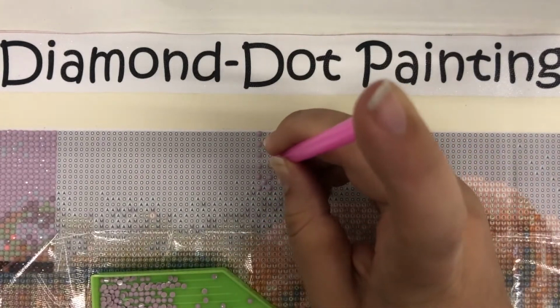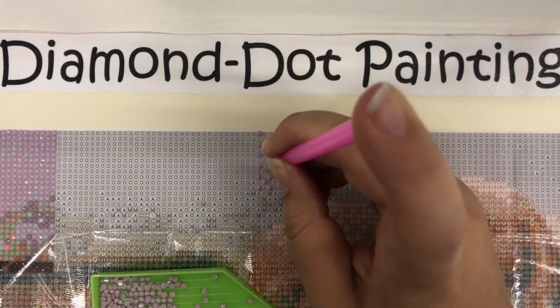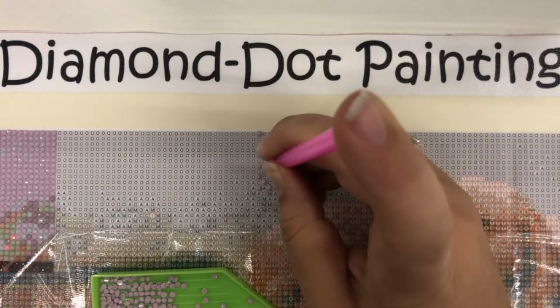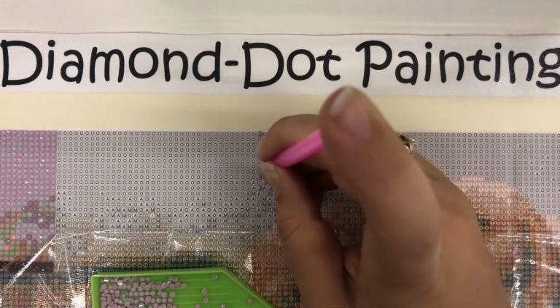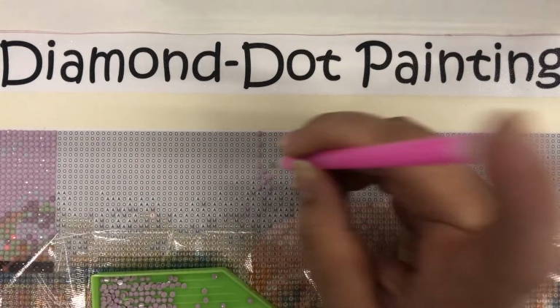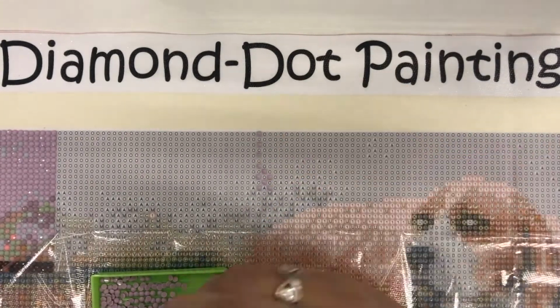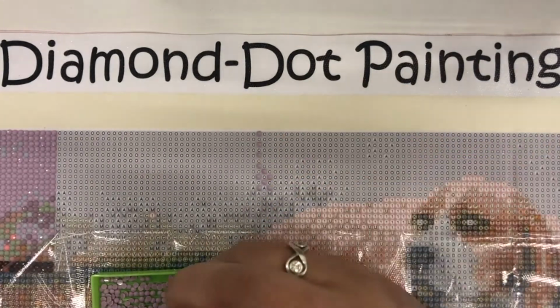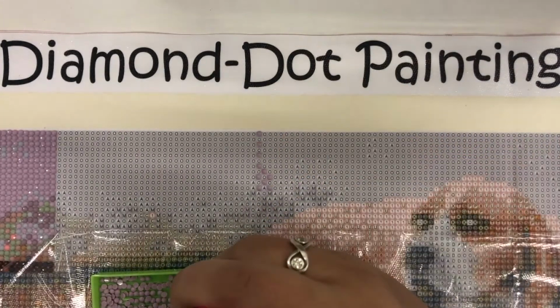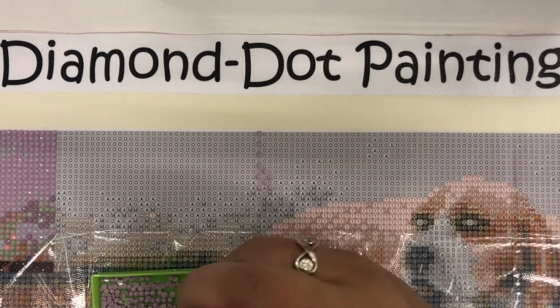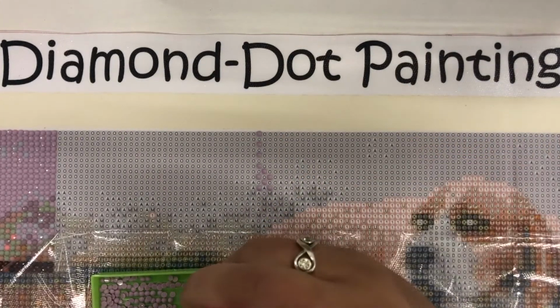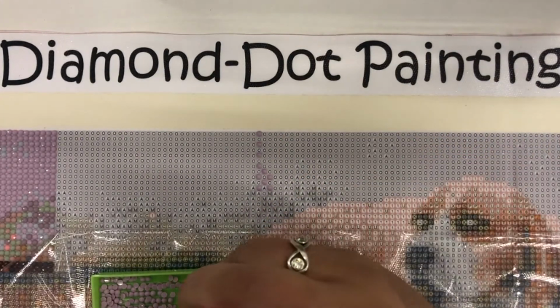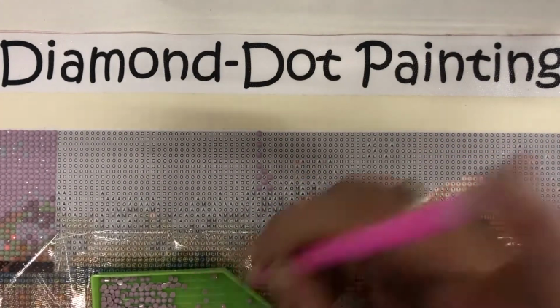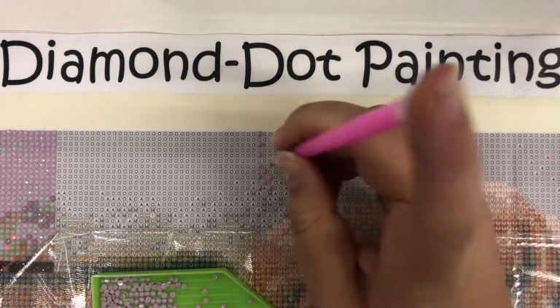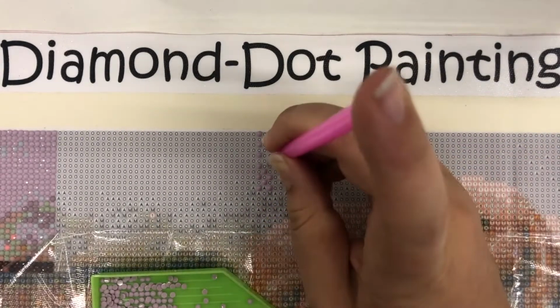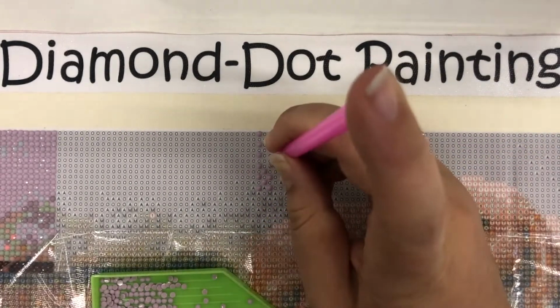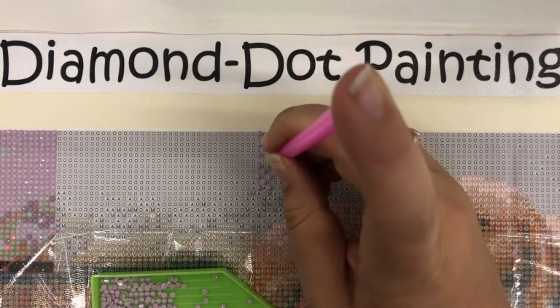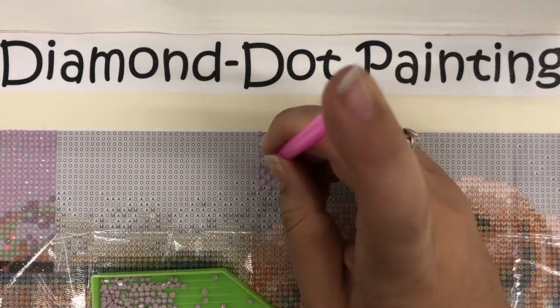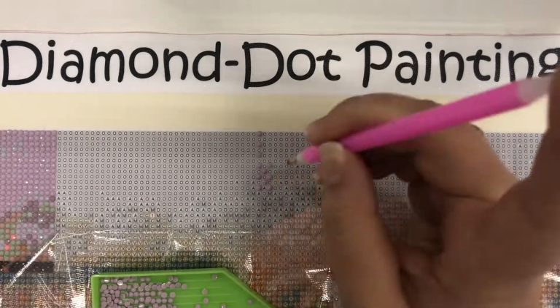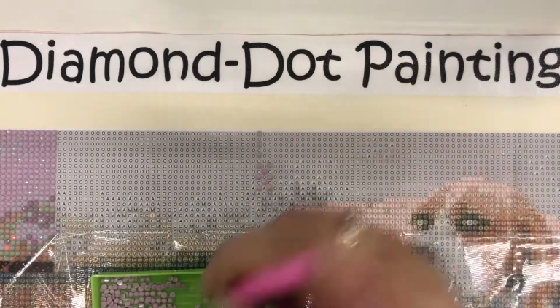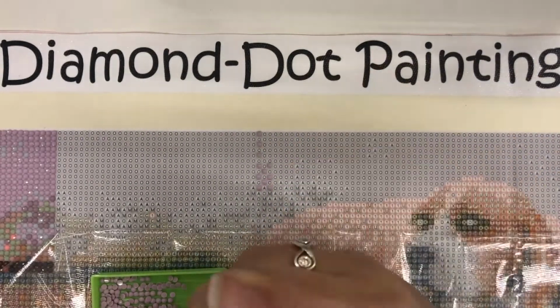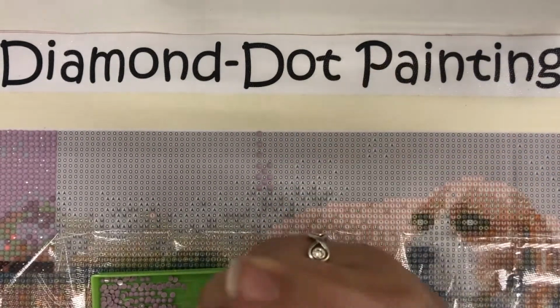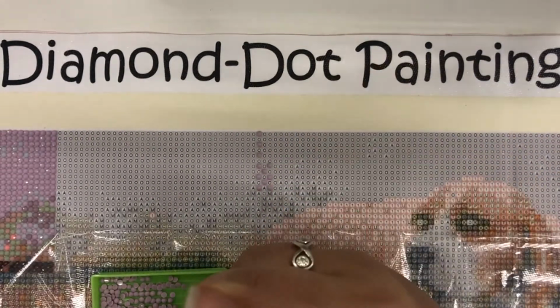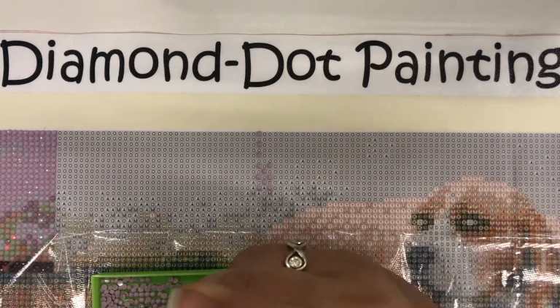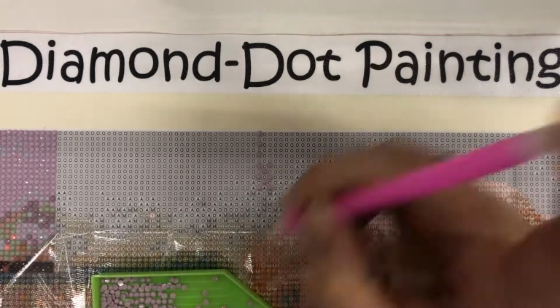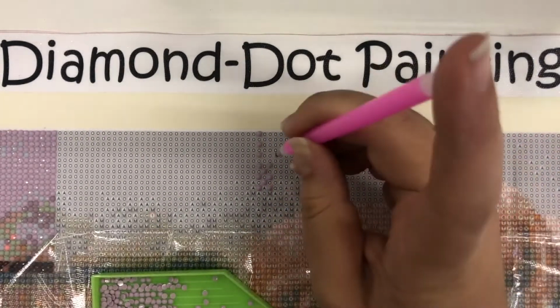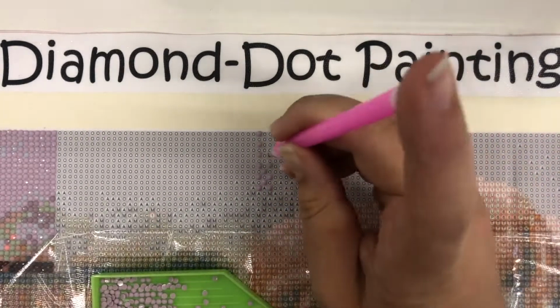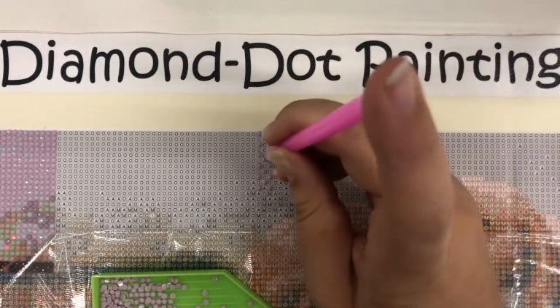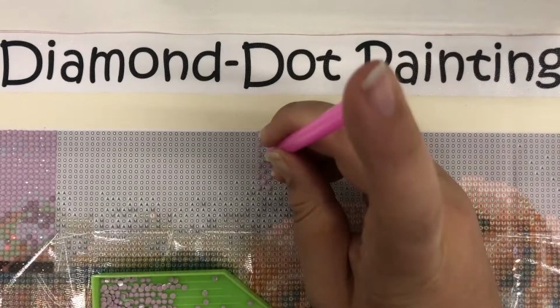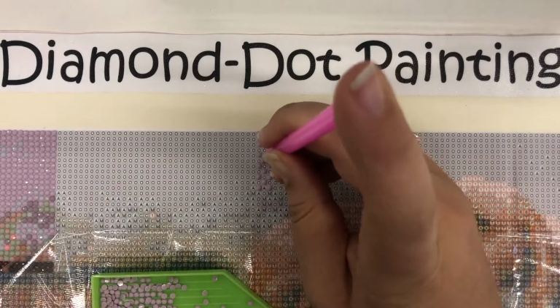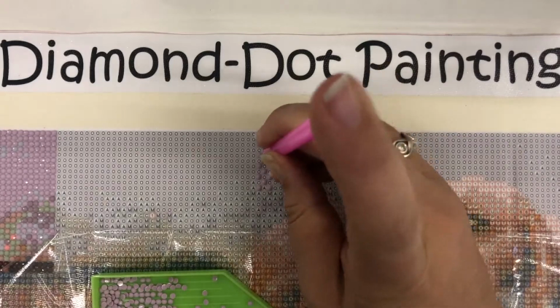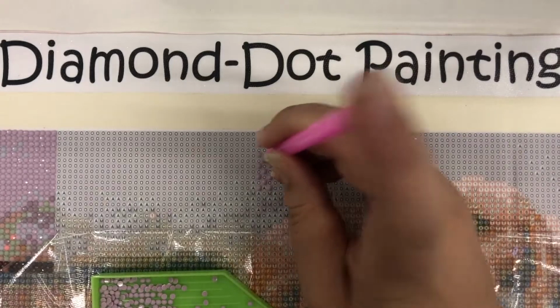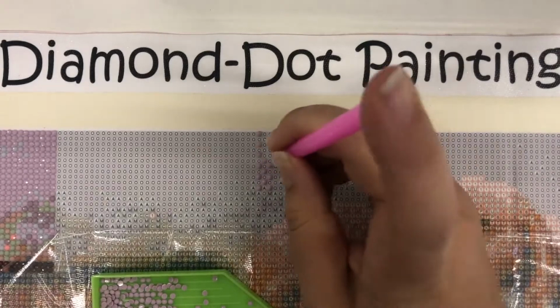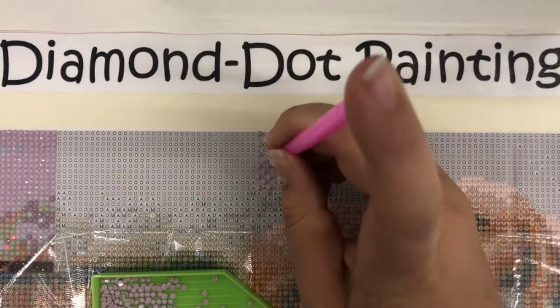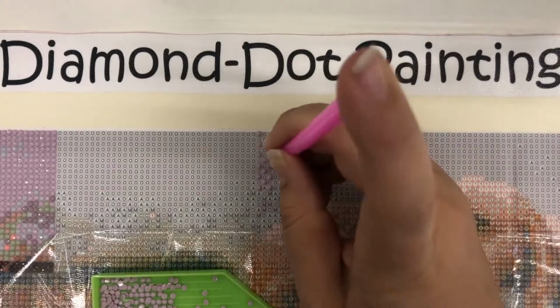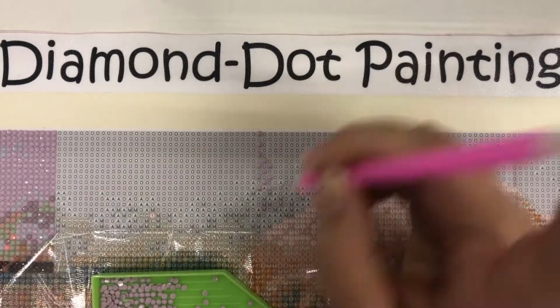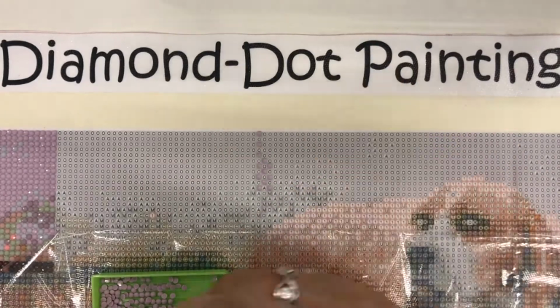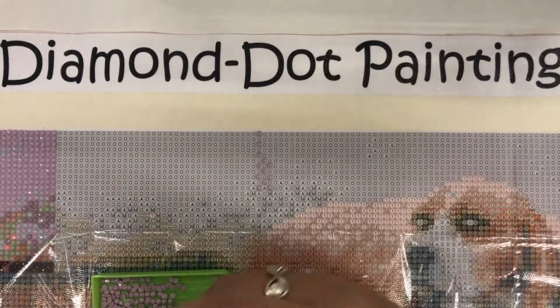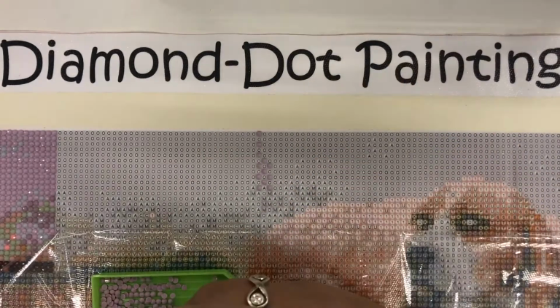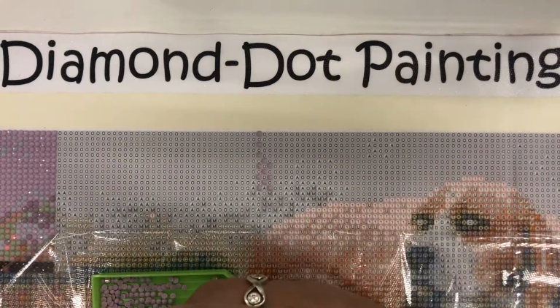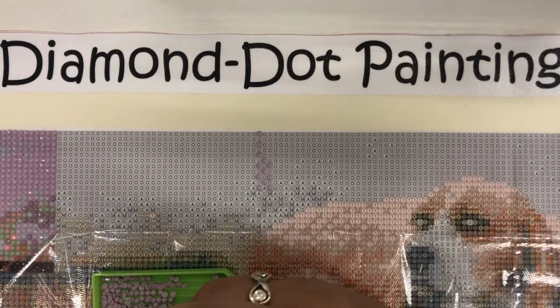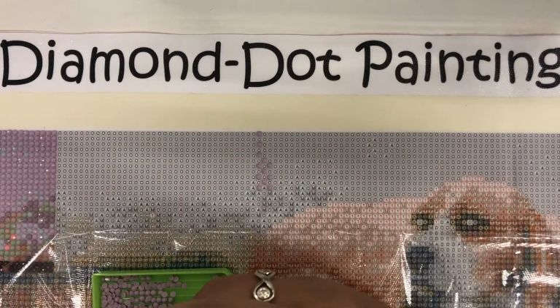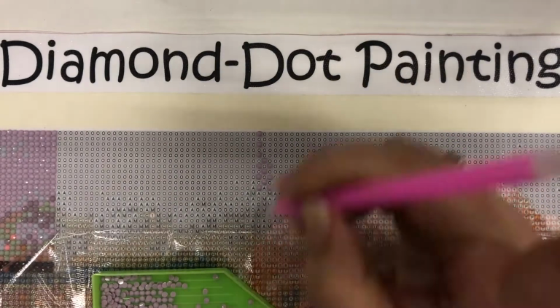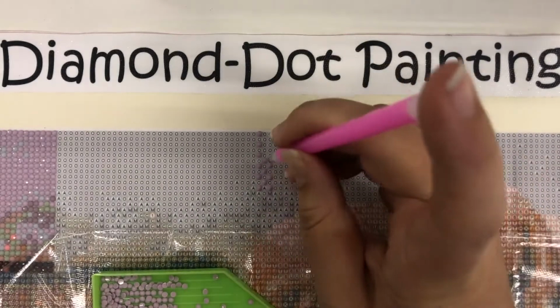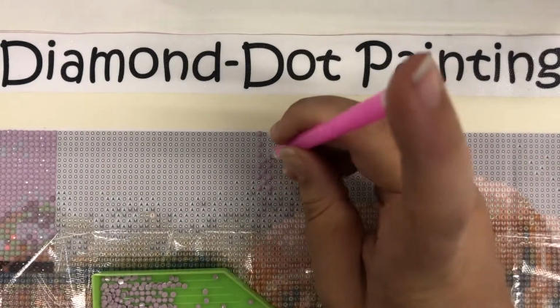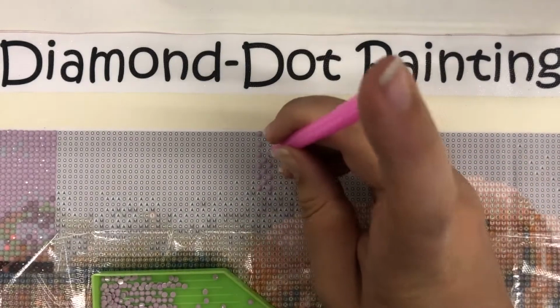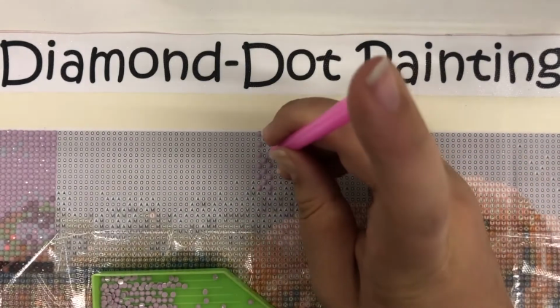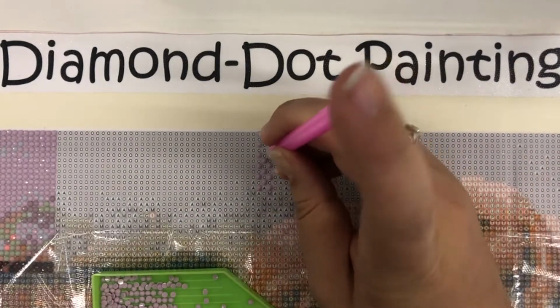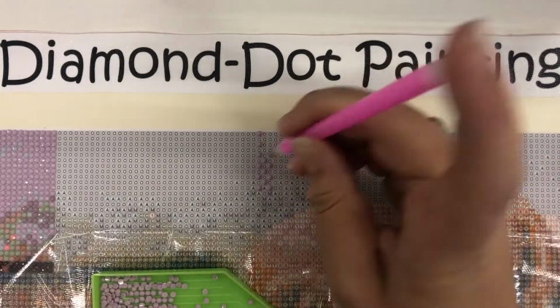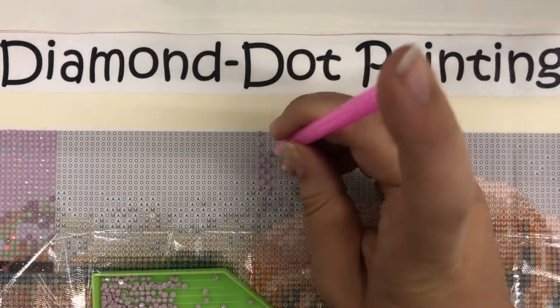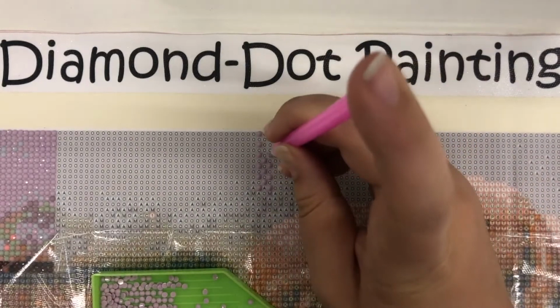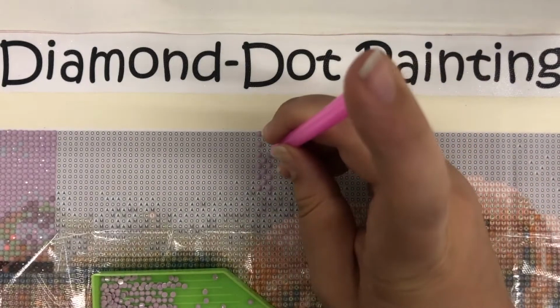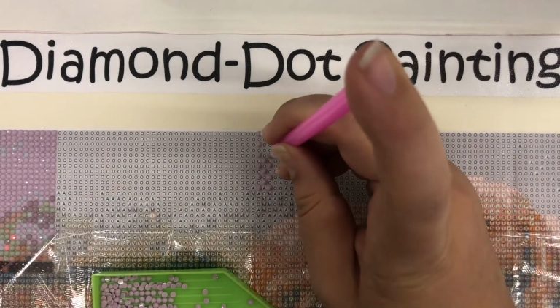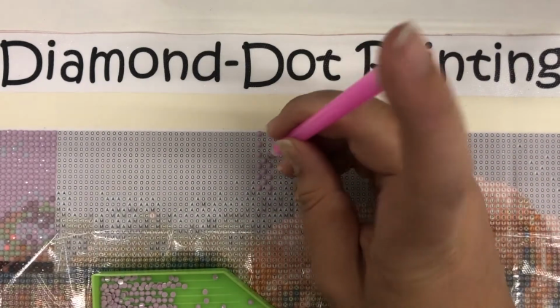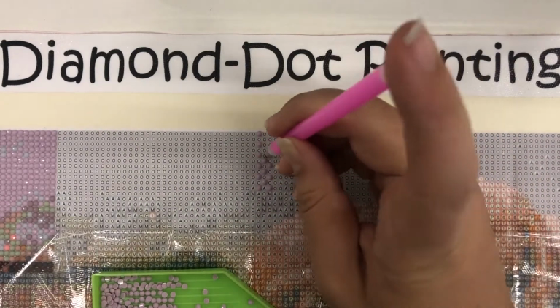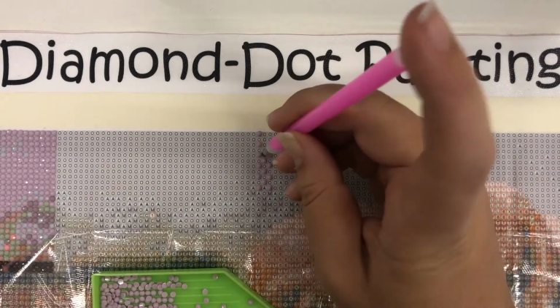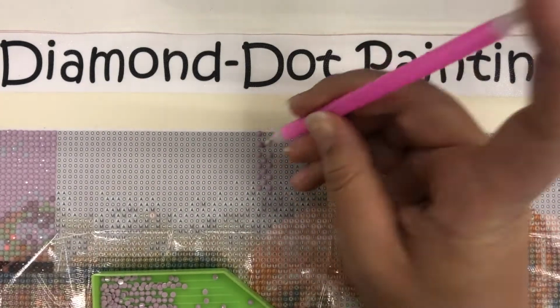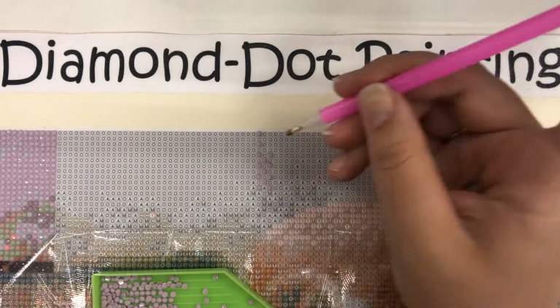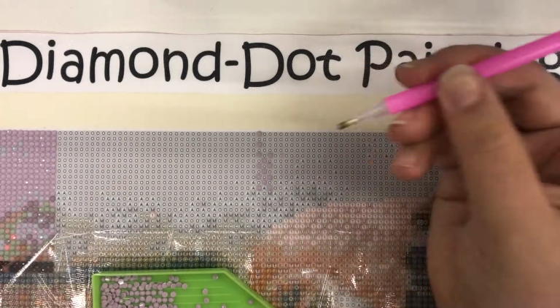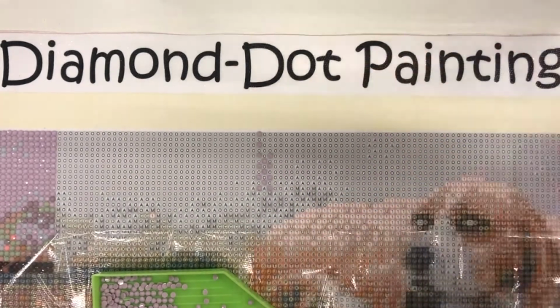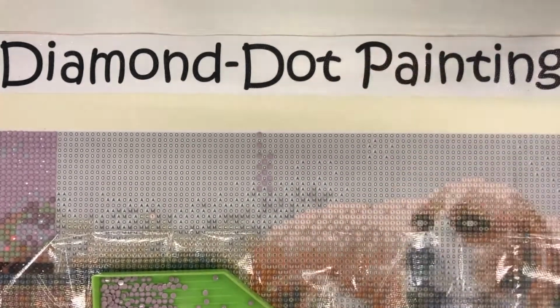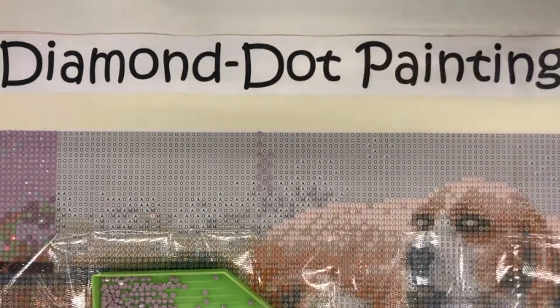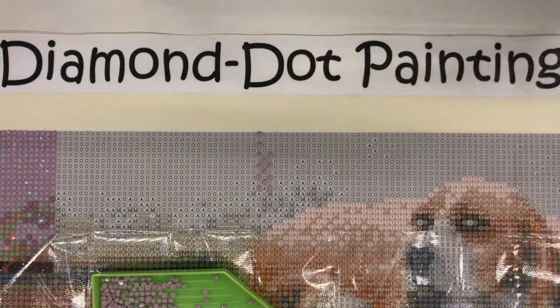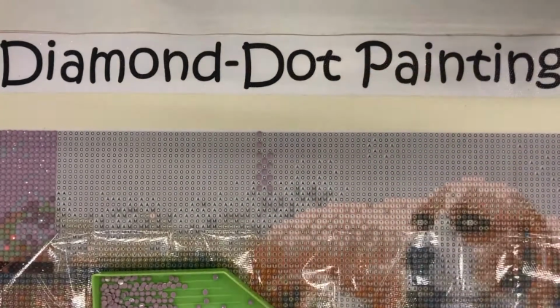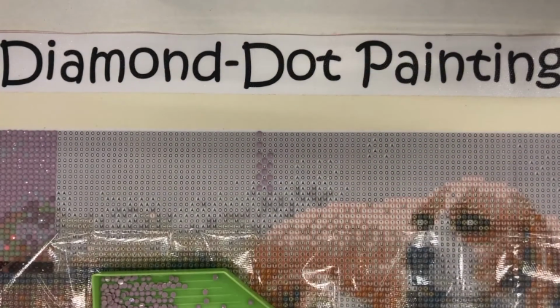This is really helpful for big skies or really big one-color backgrounds.